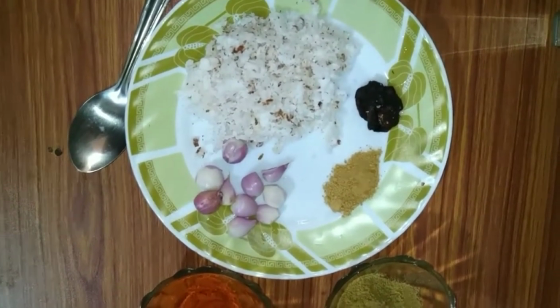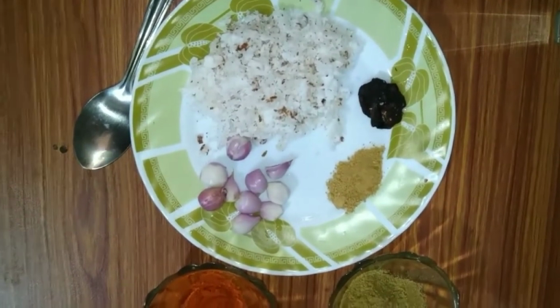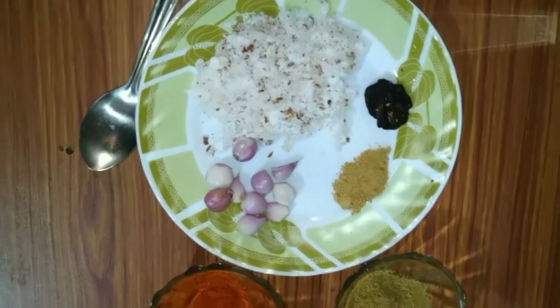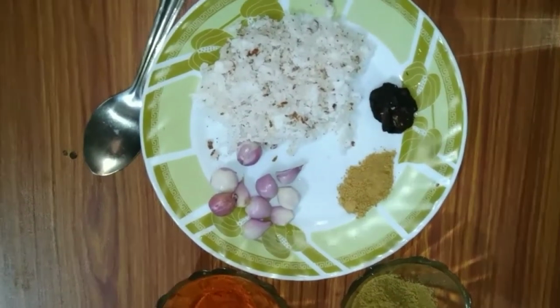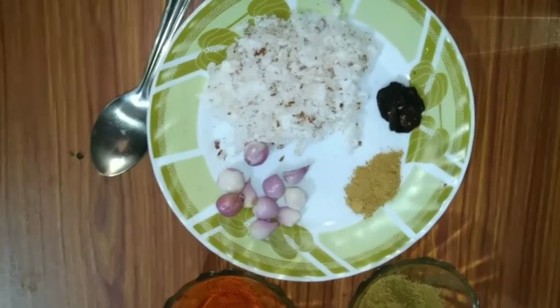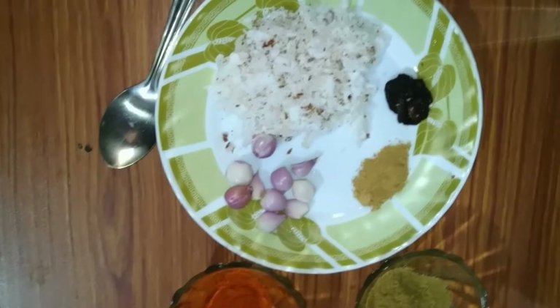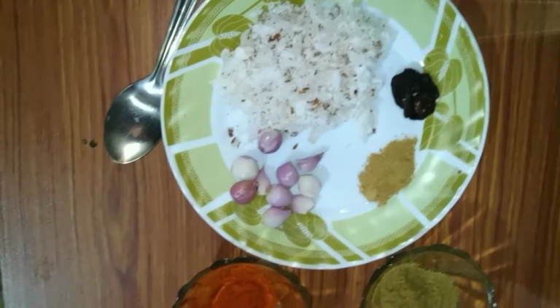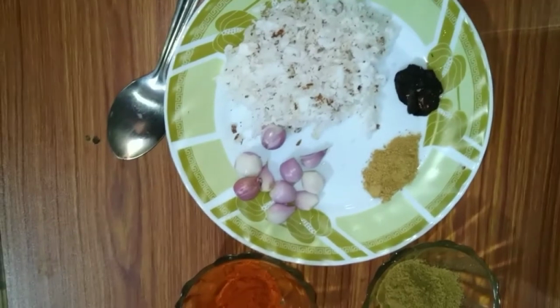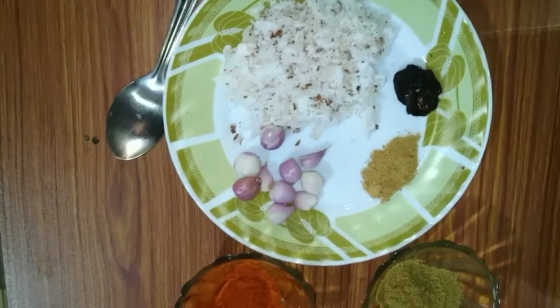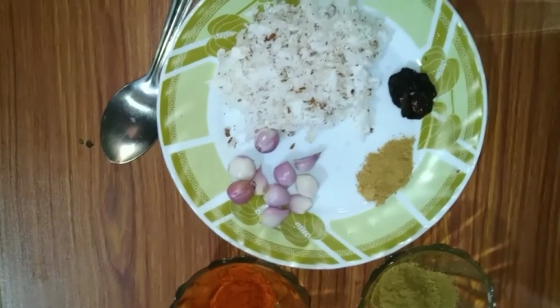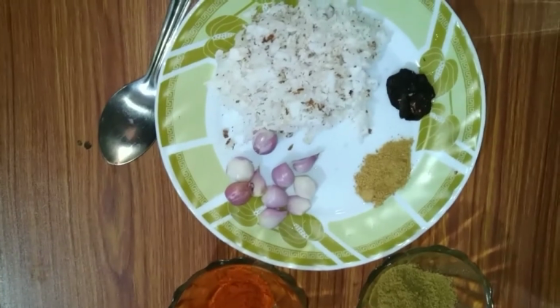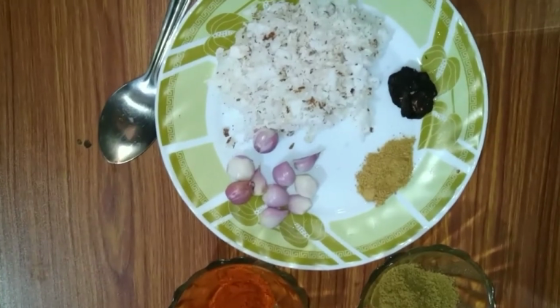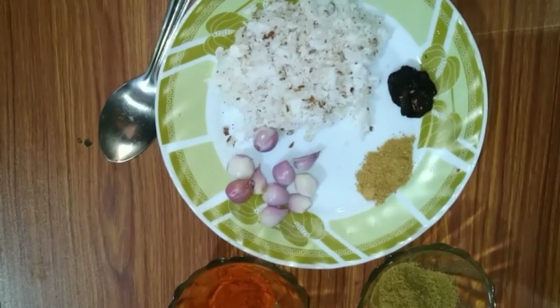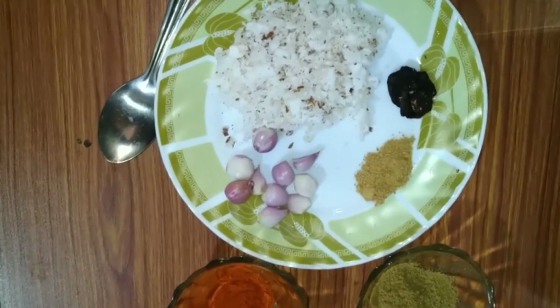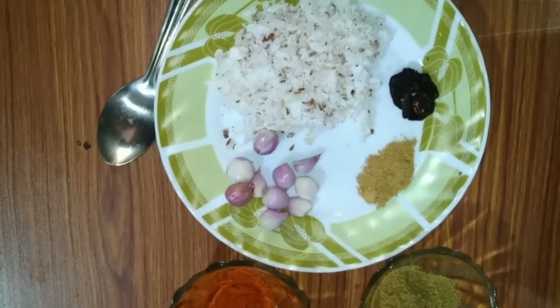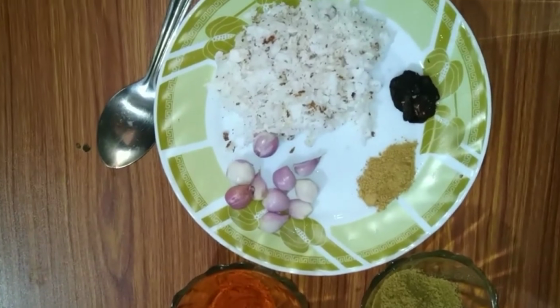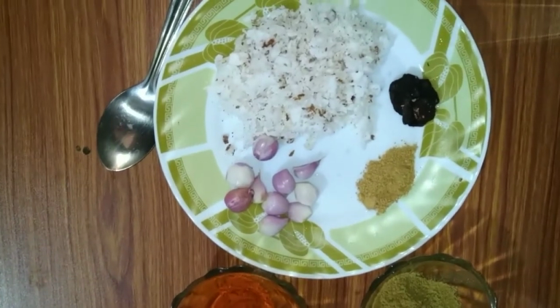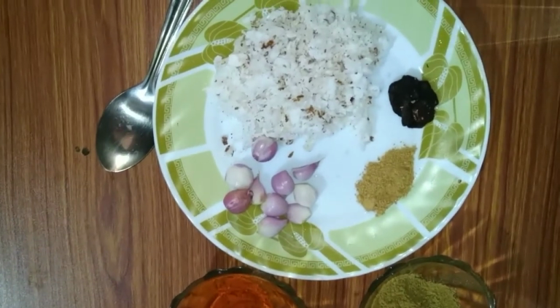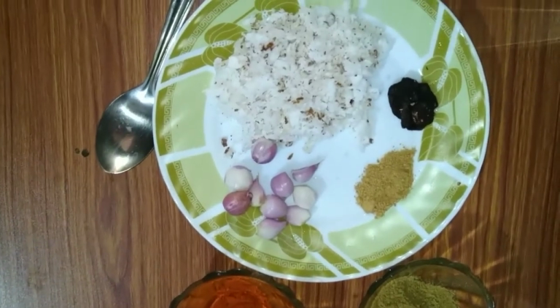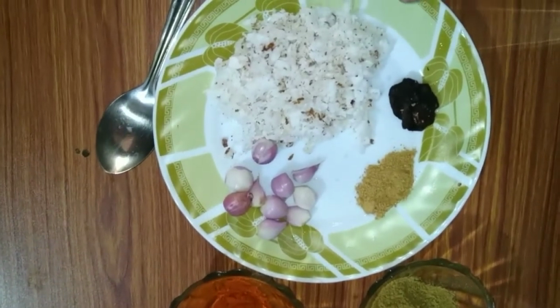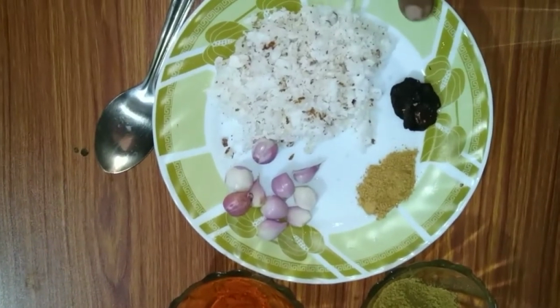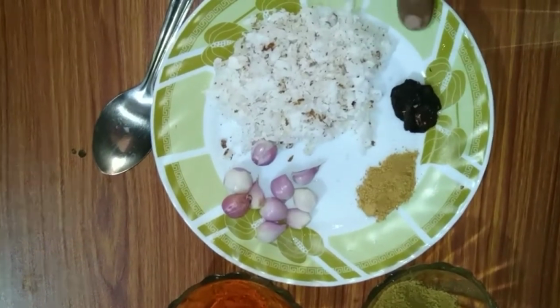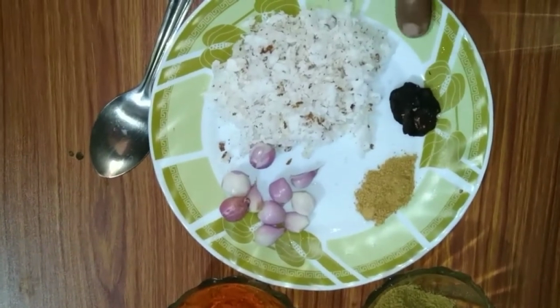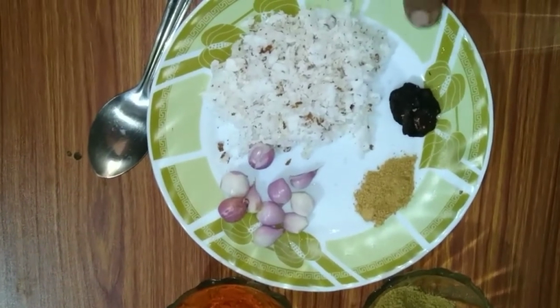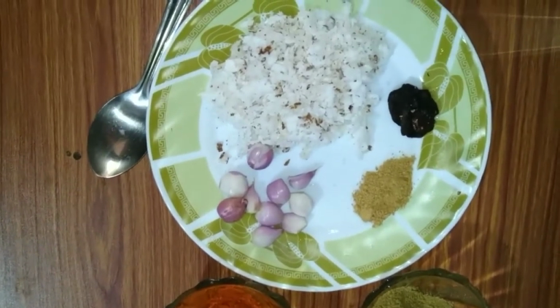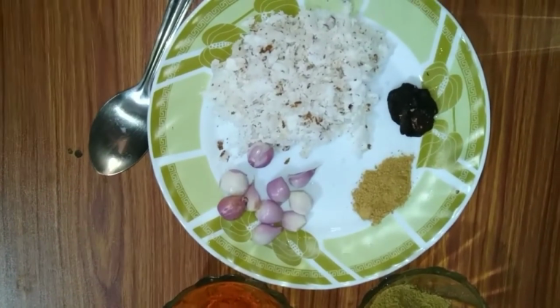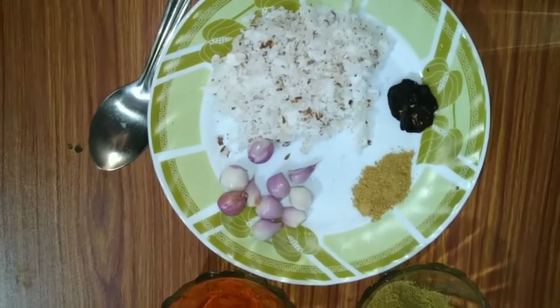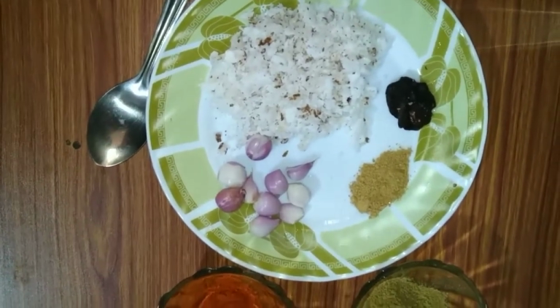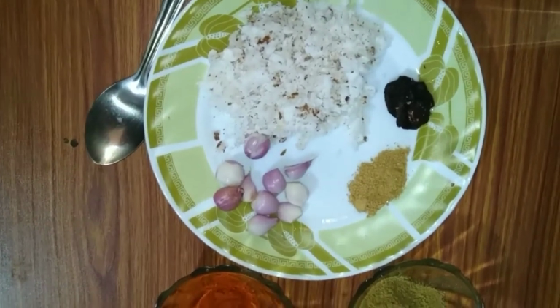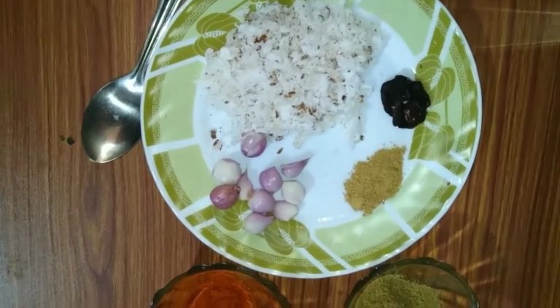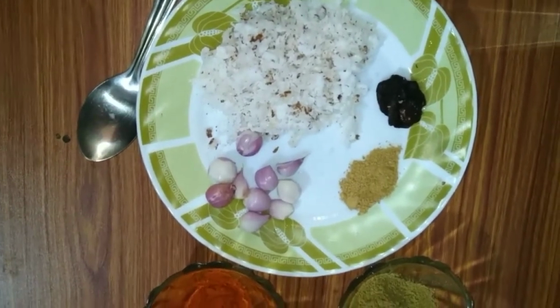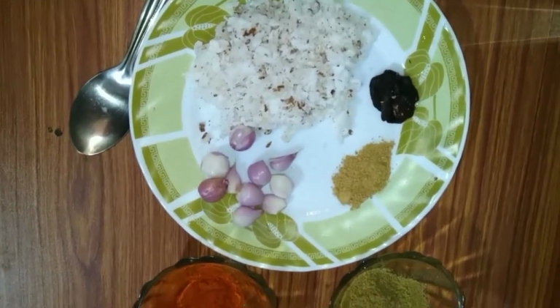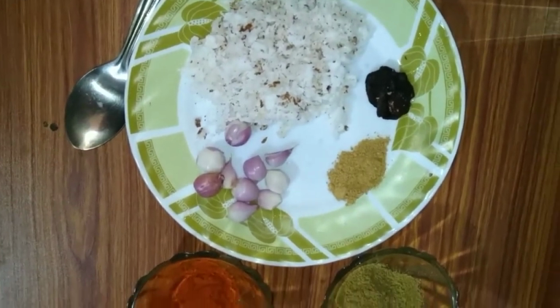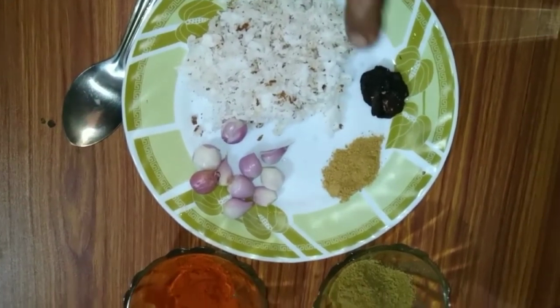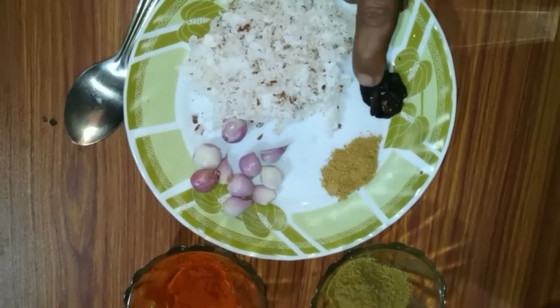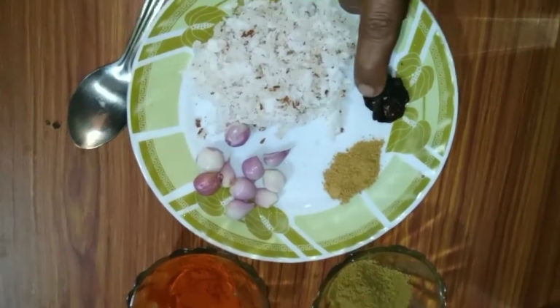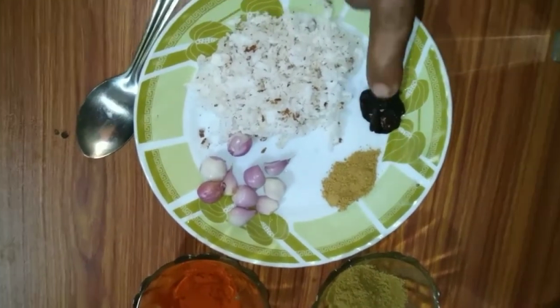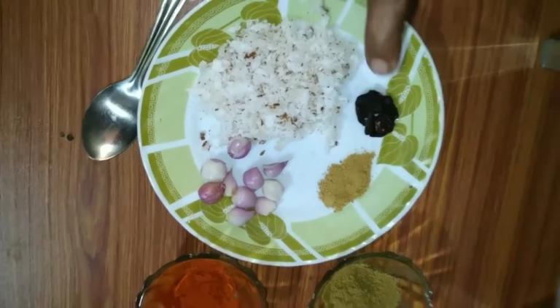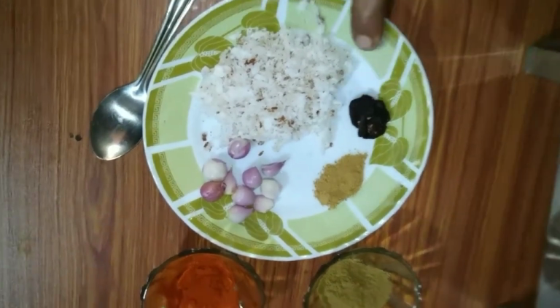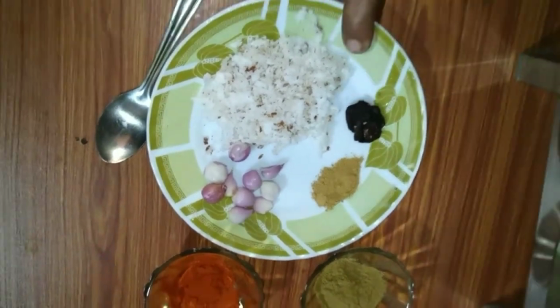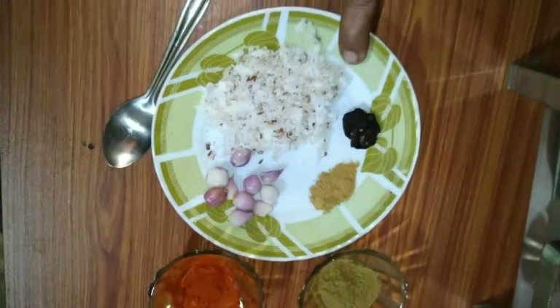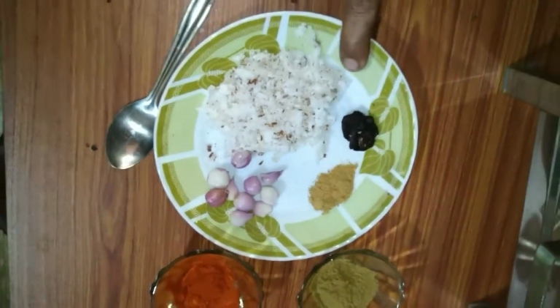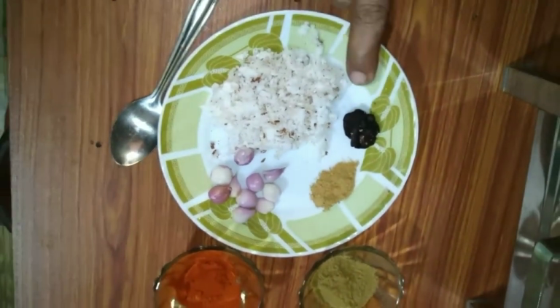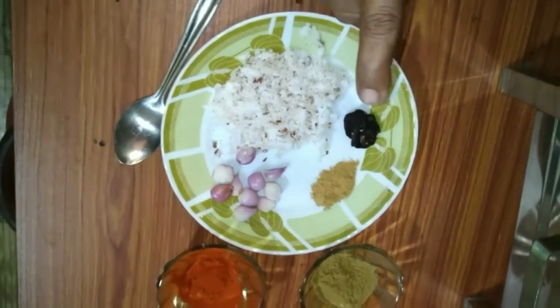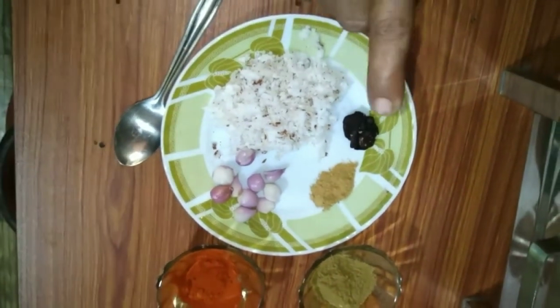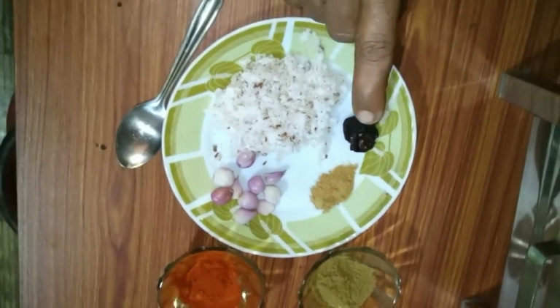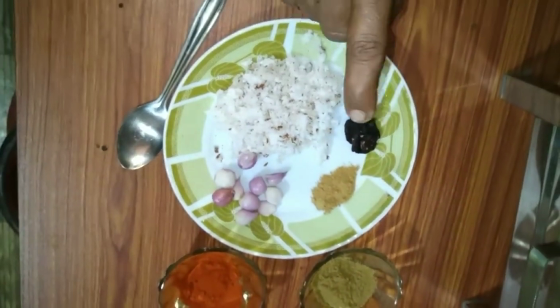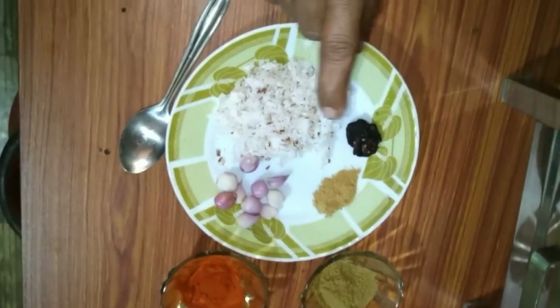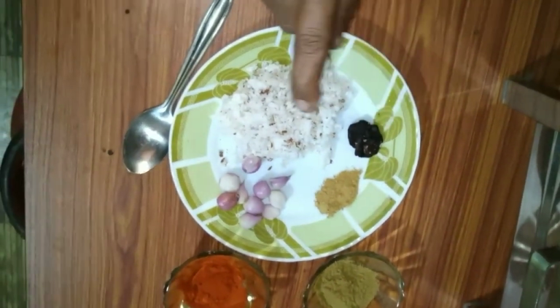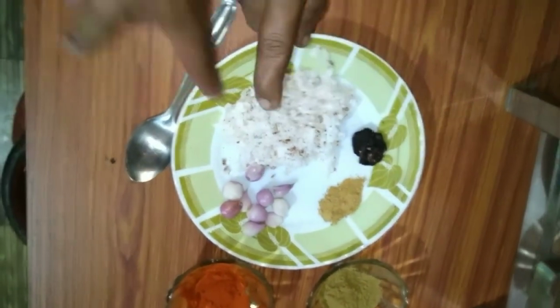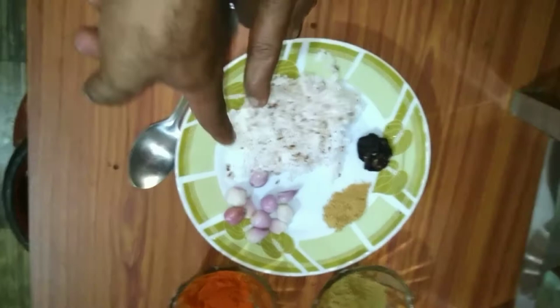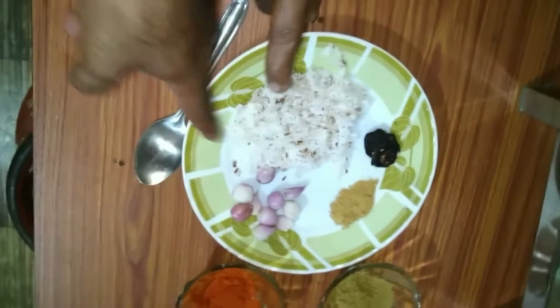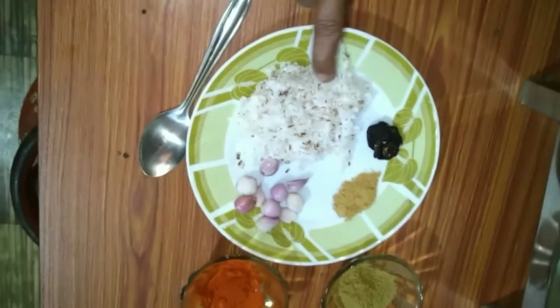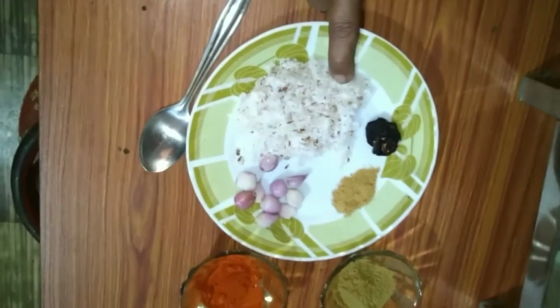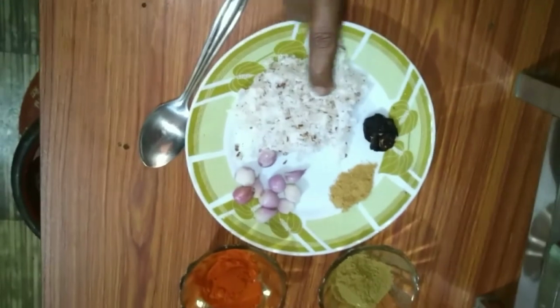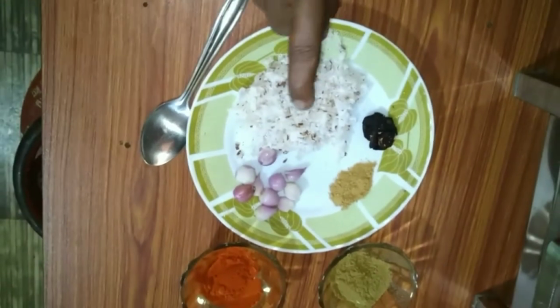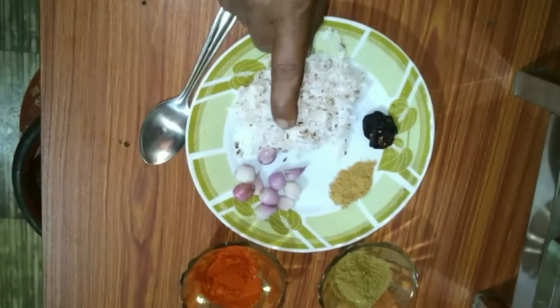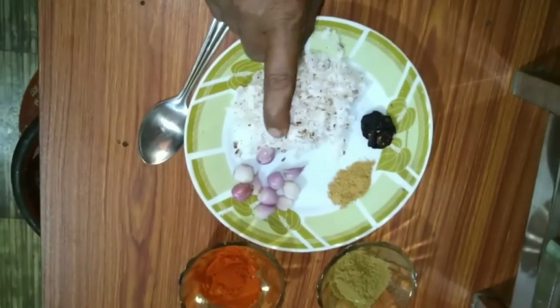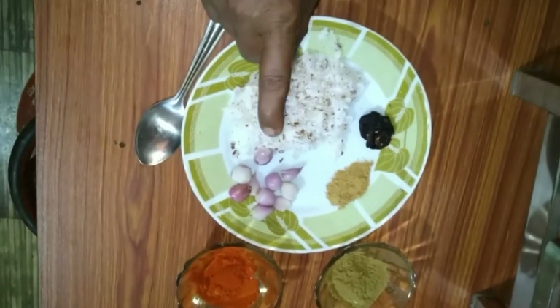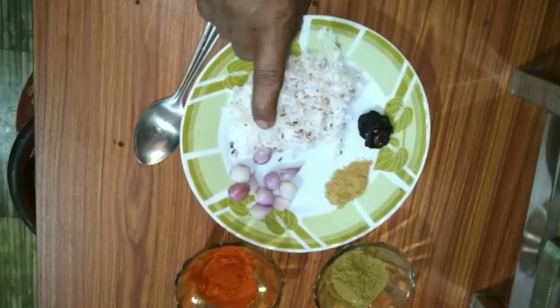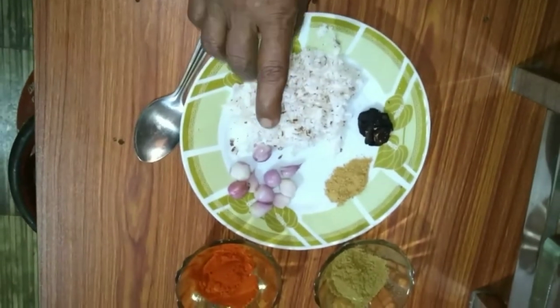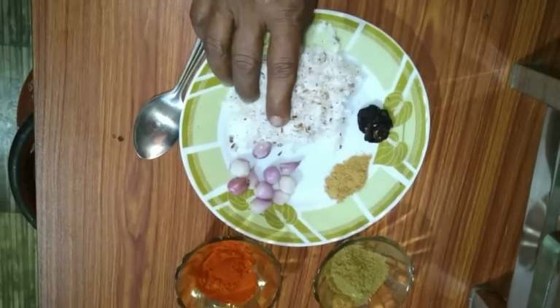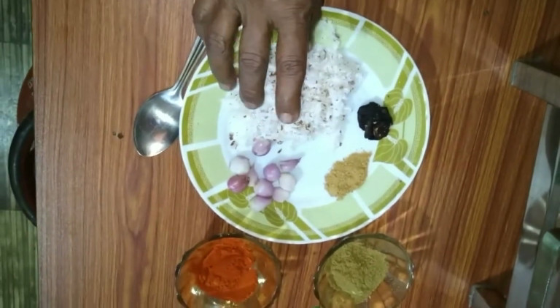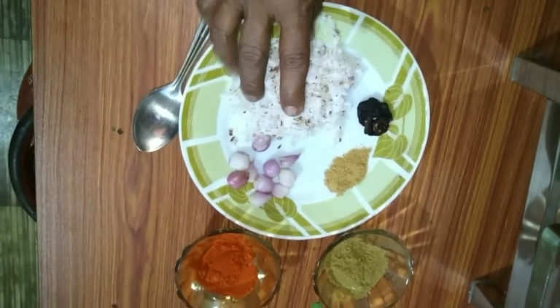A minute after I had started with my eye, I had the first order for 6 cups.